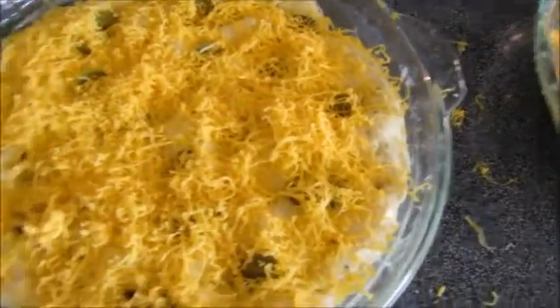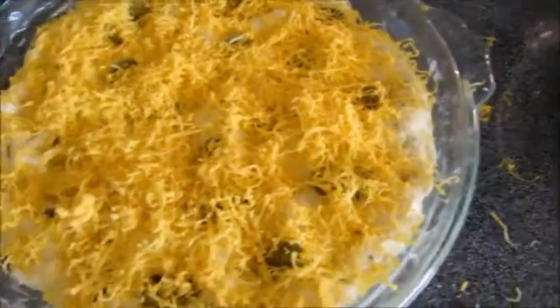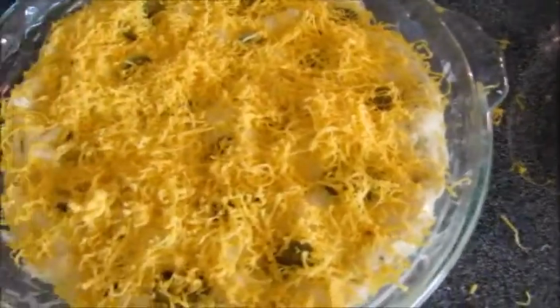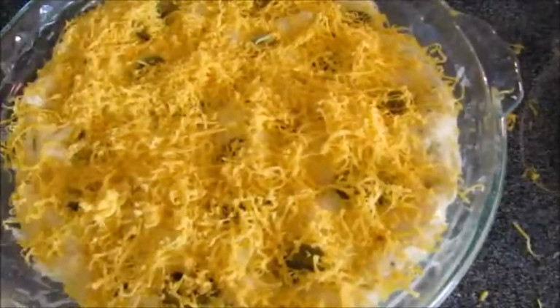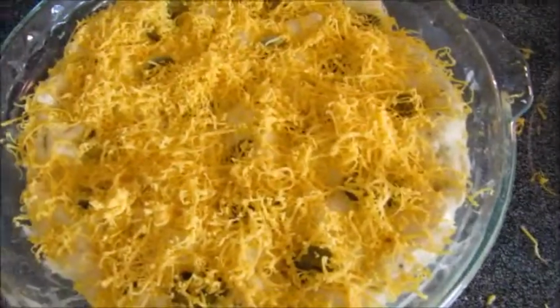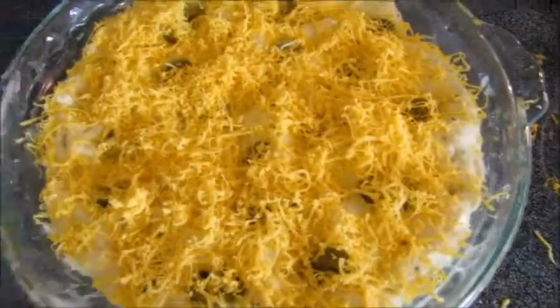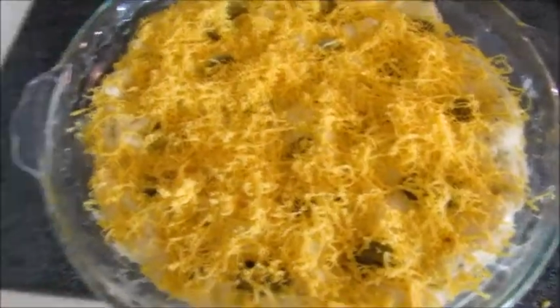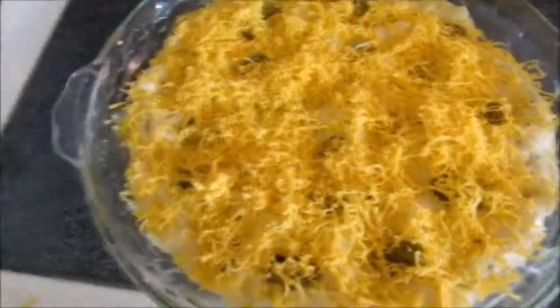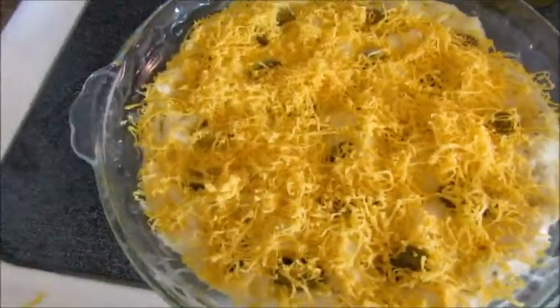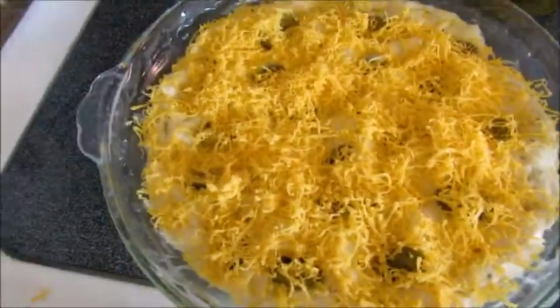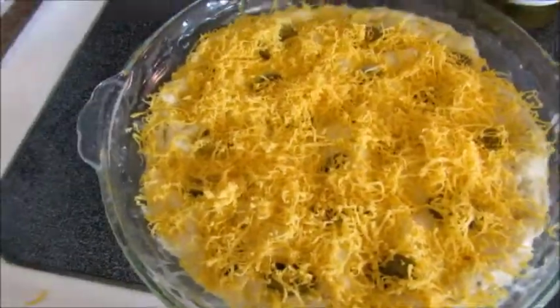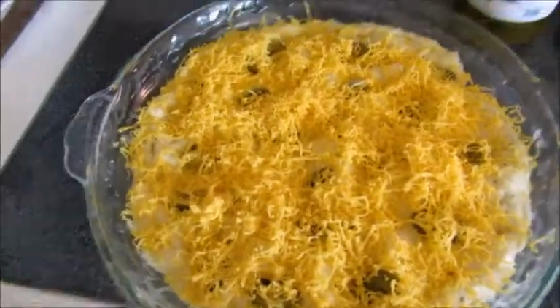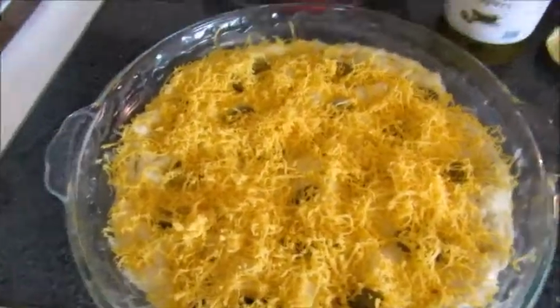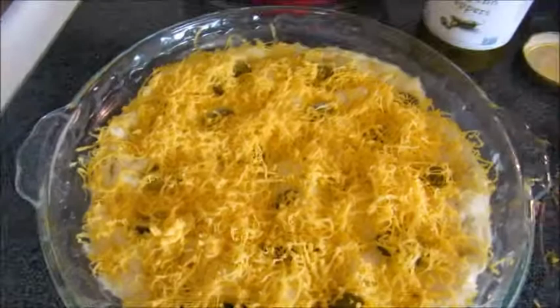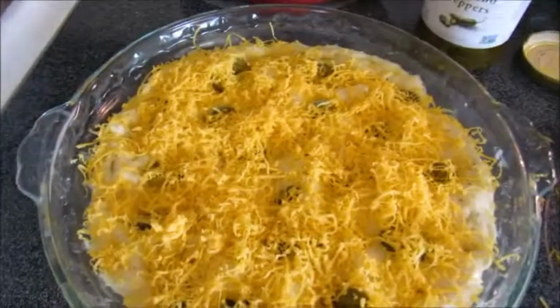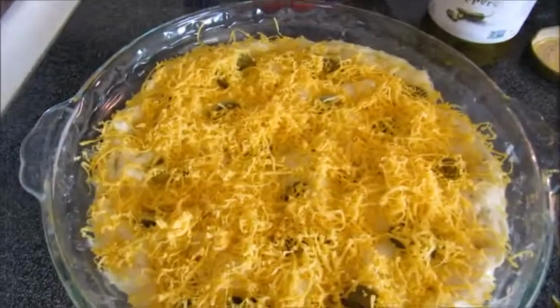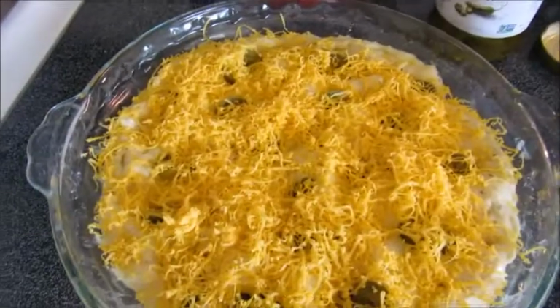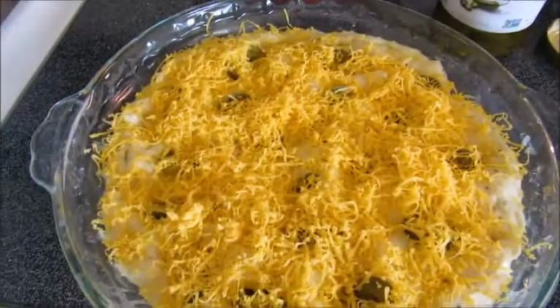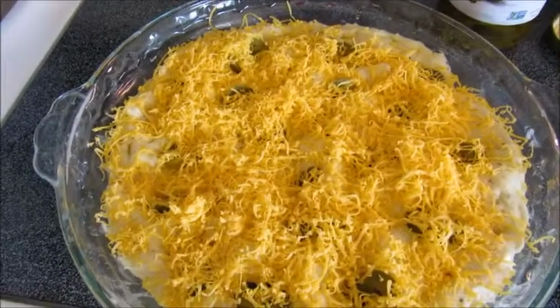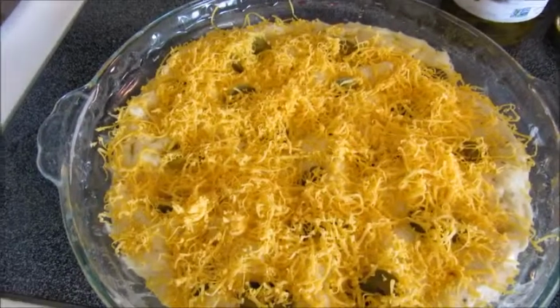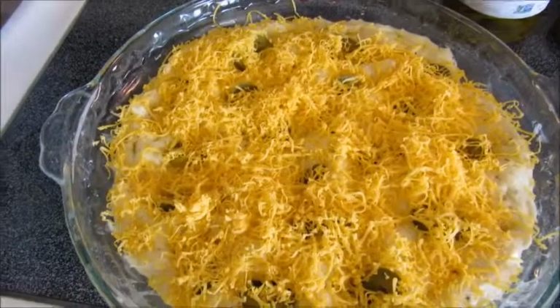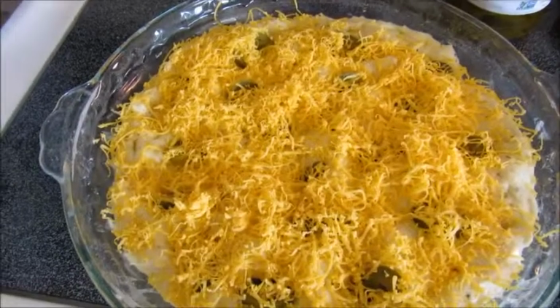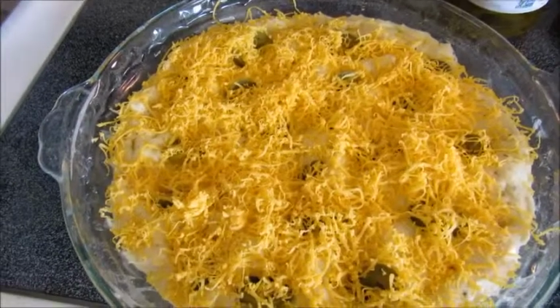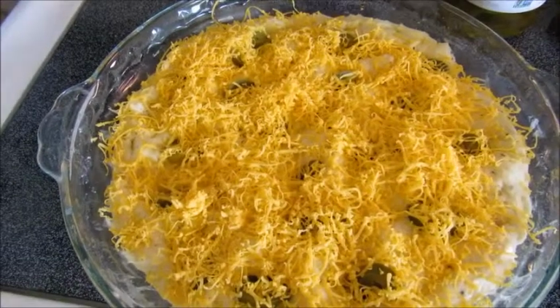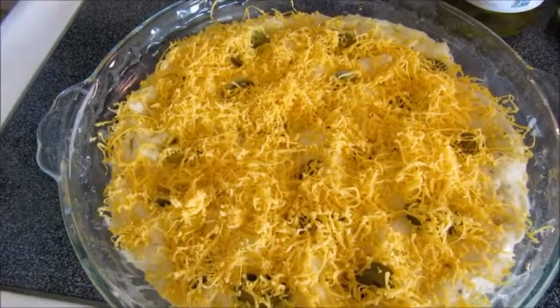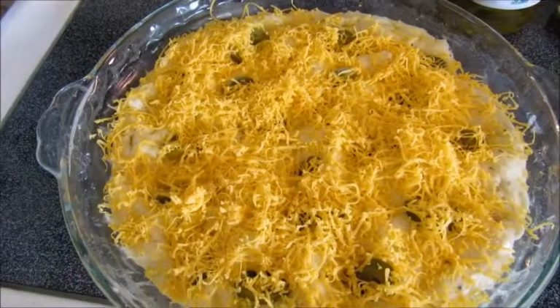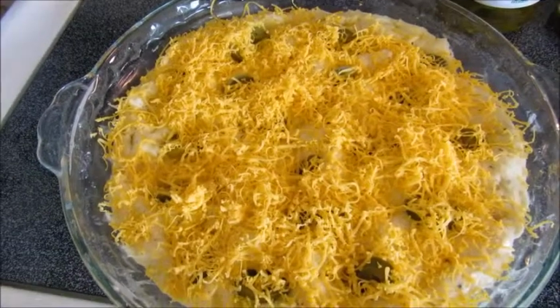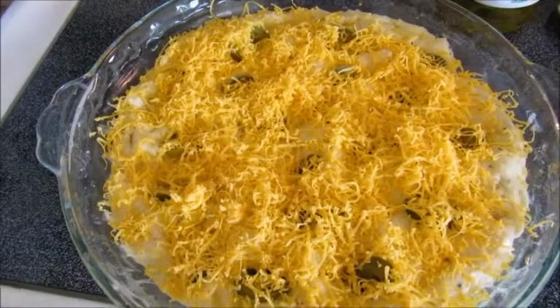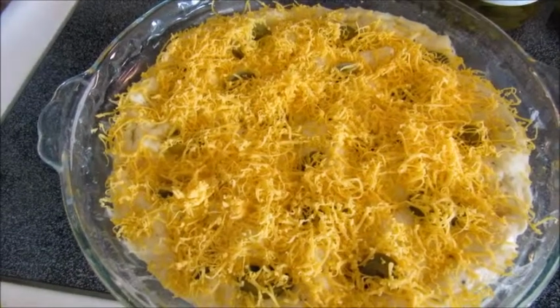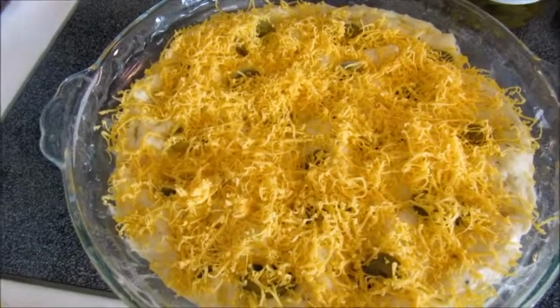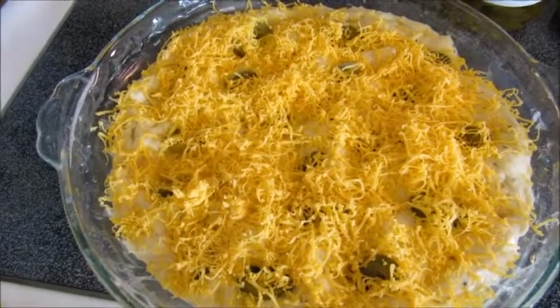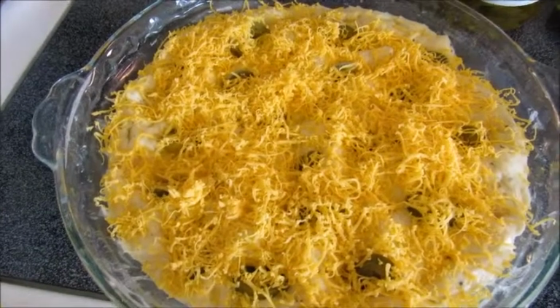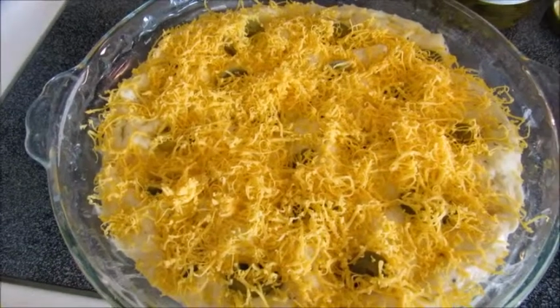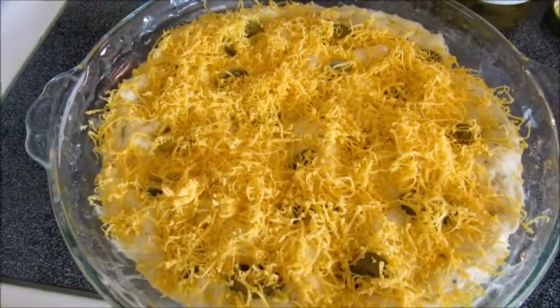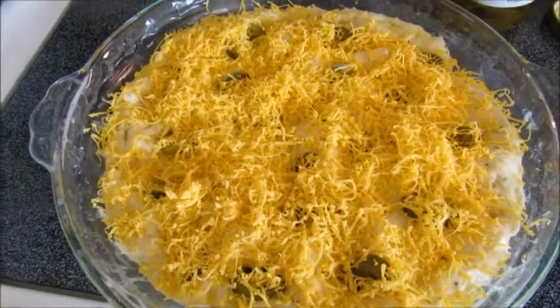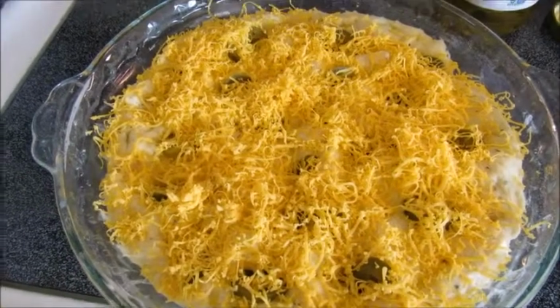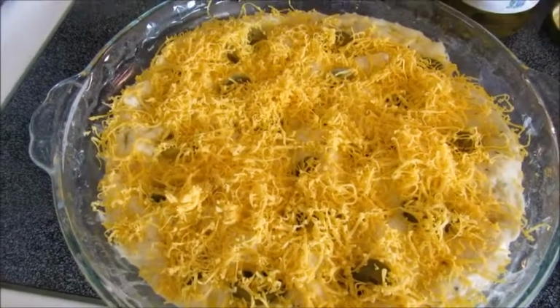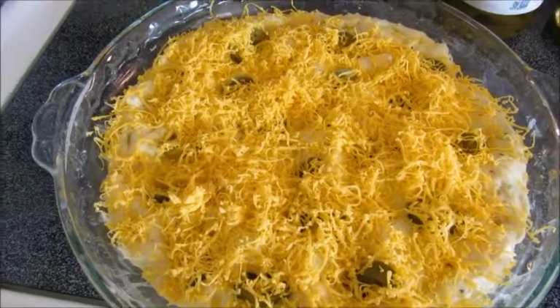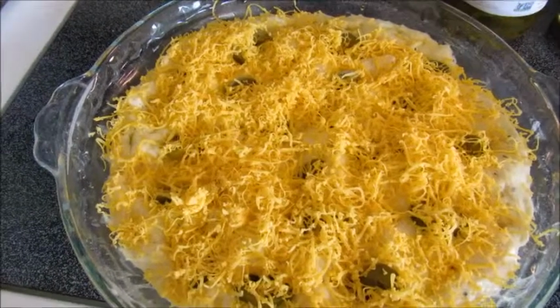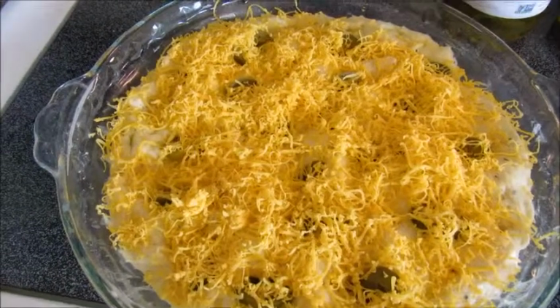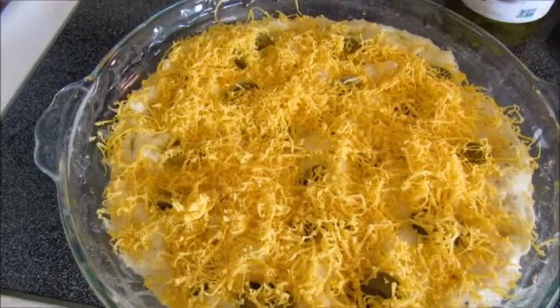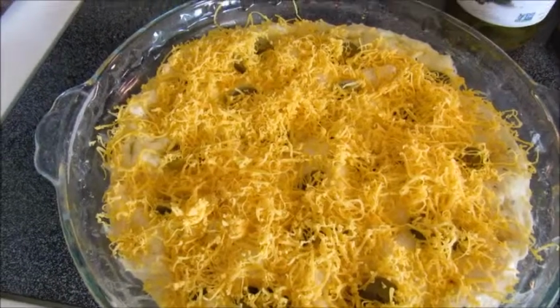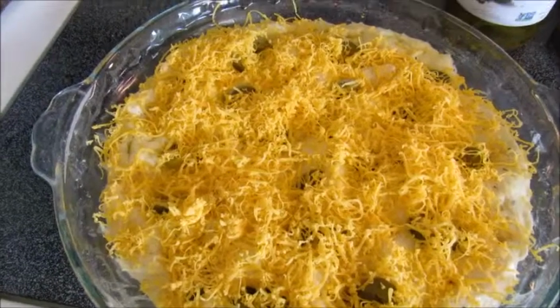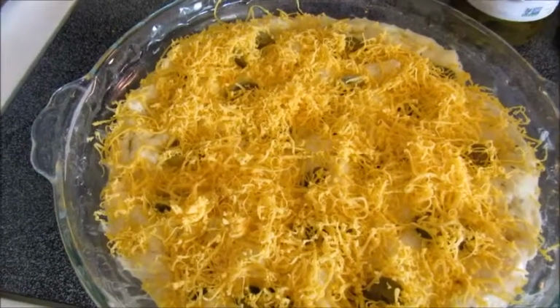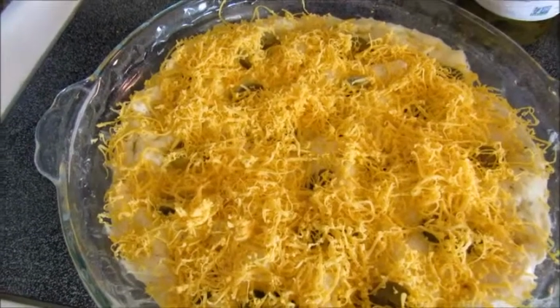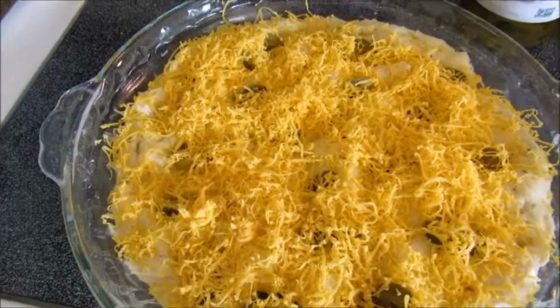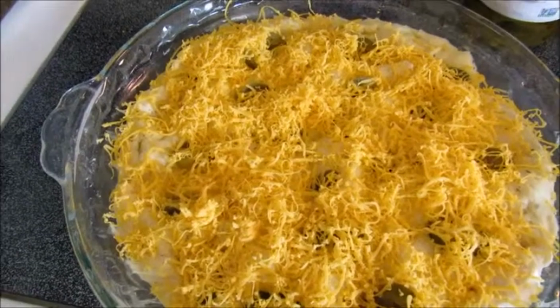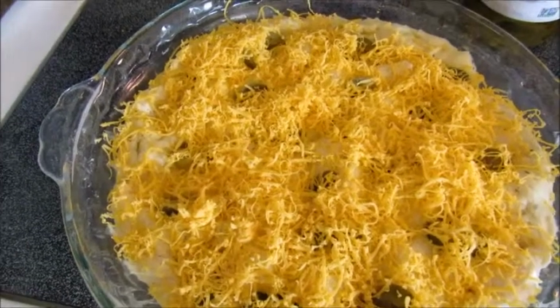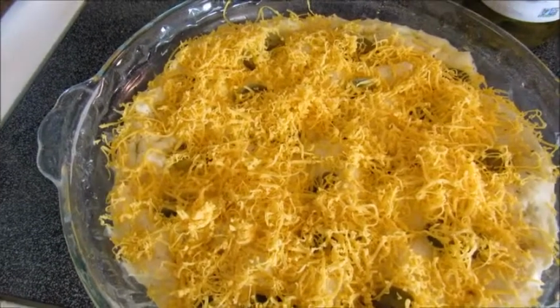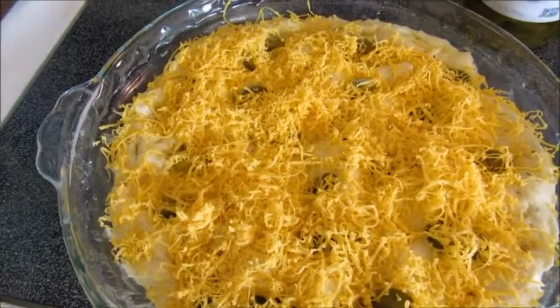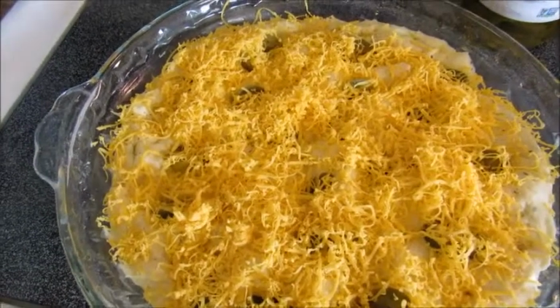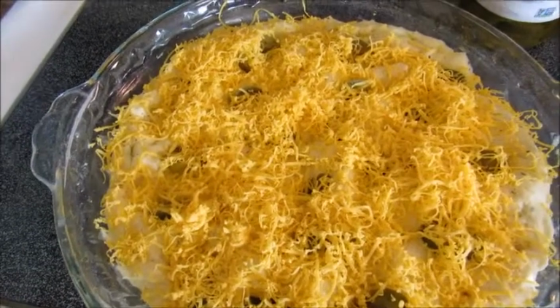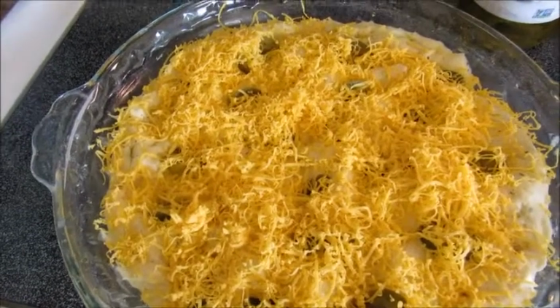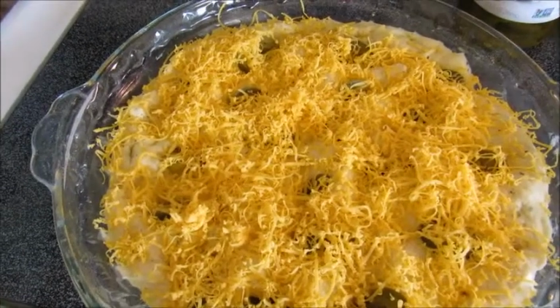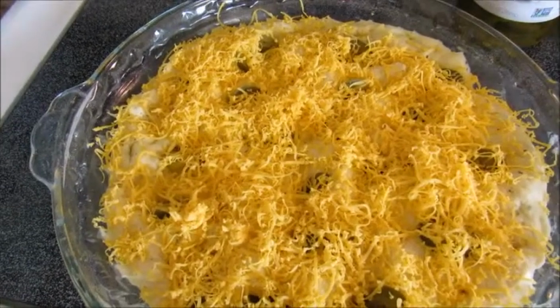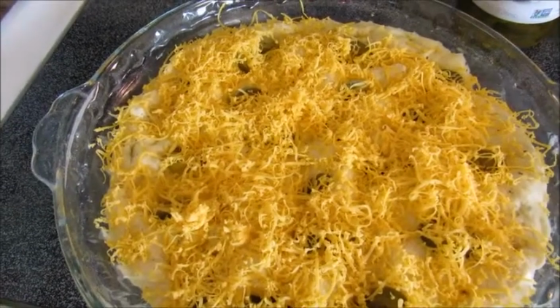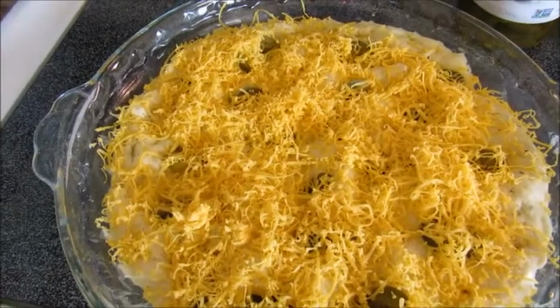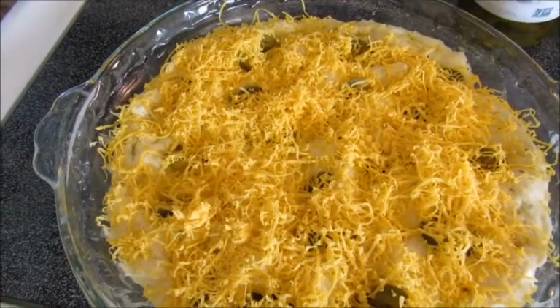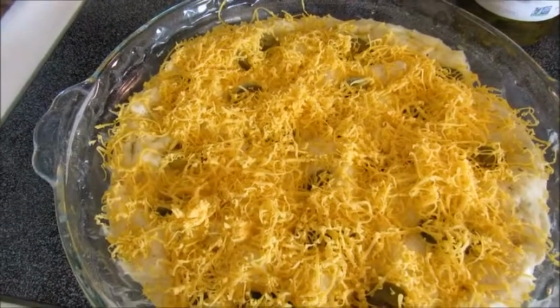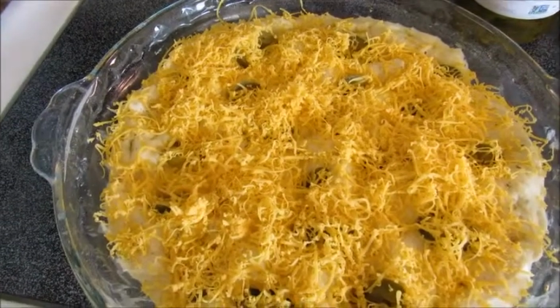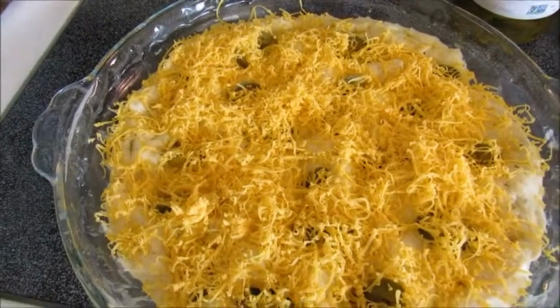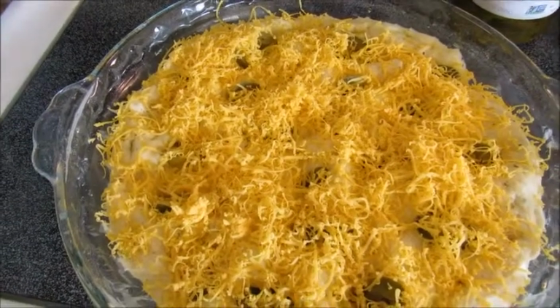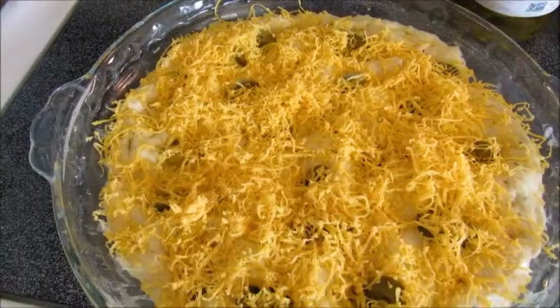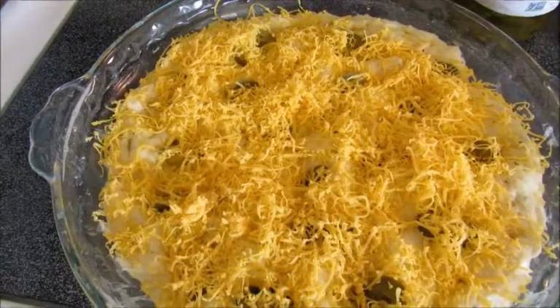Hopefully it looks okay once it rises again. We'll see.